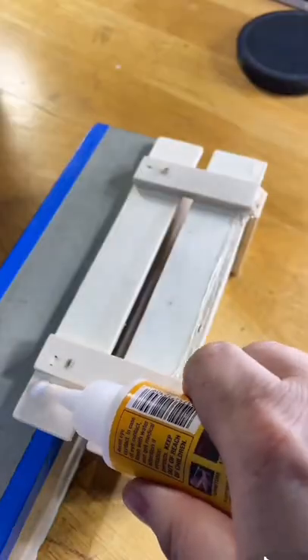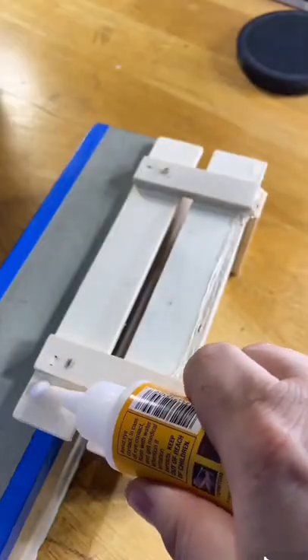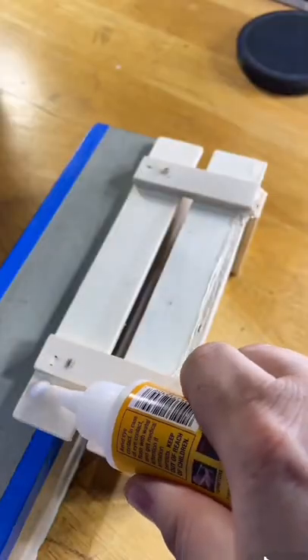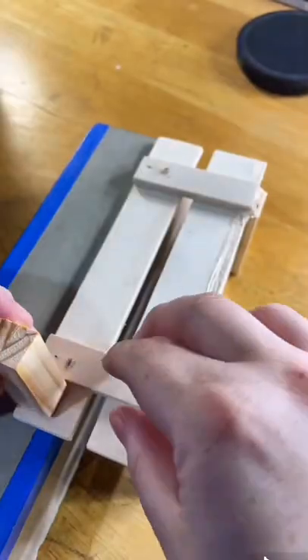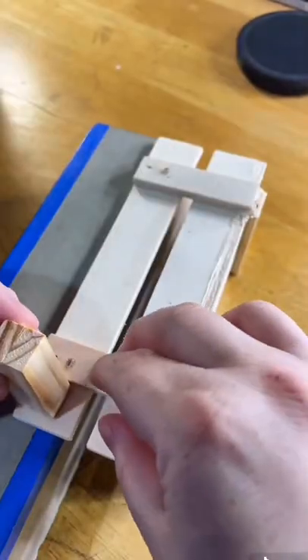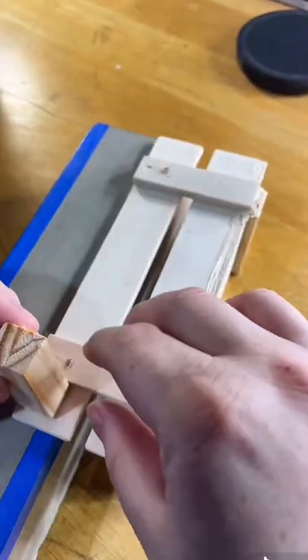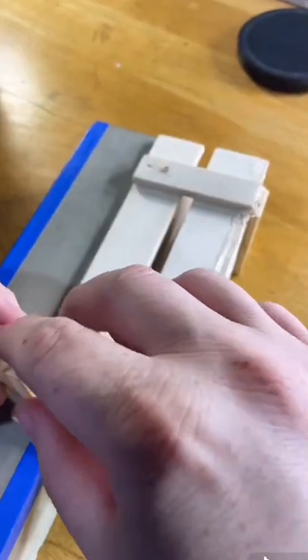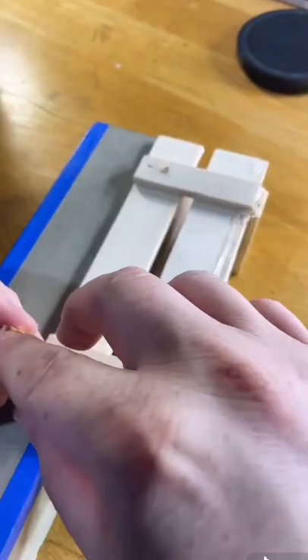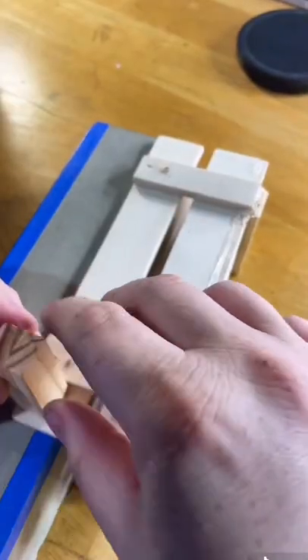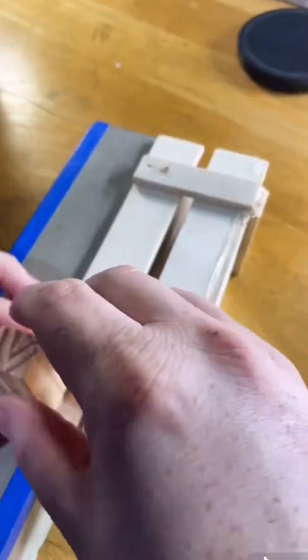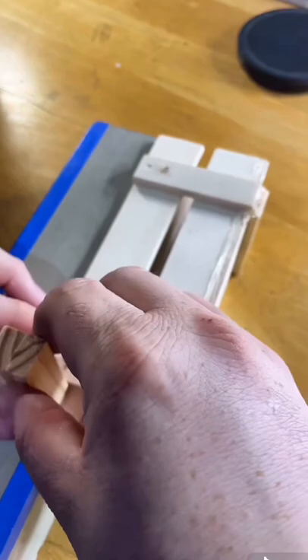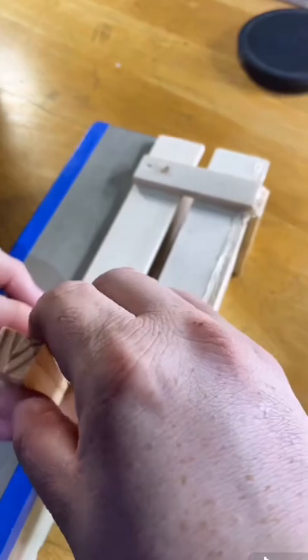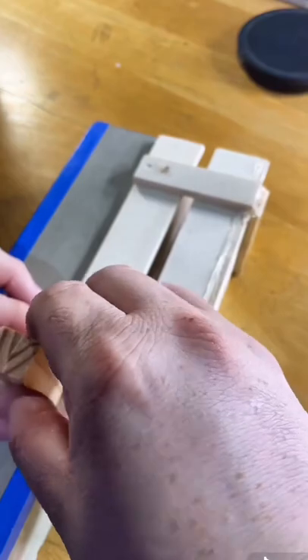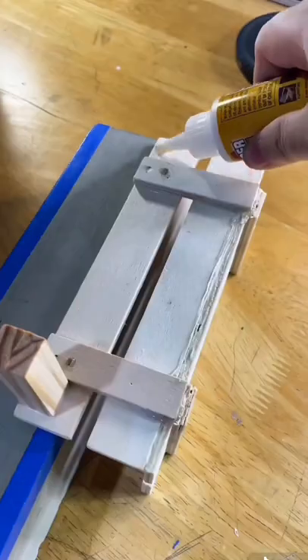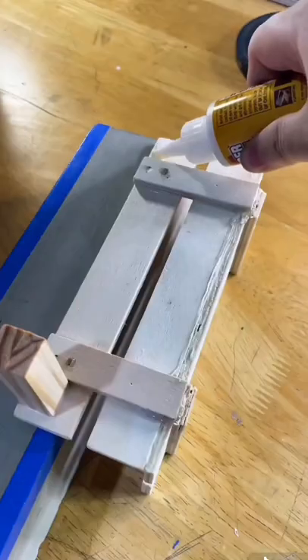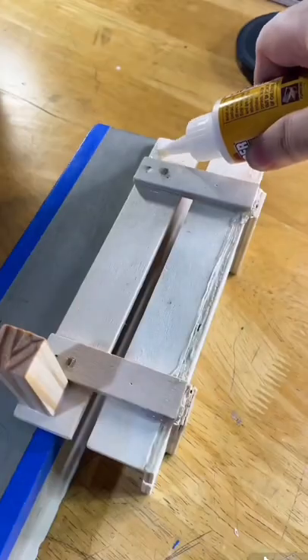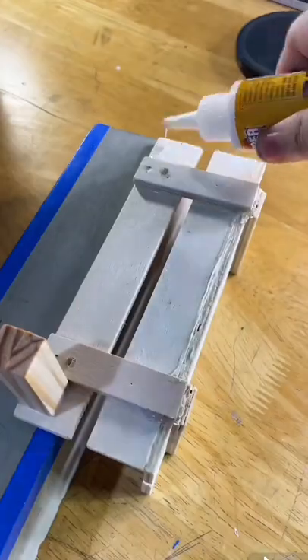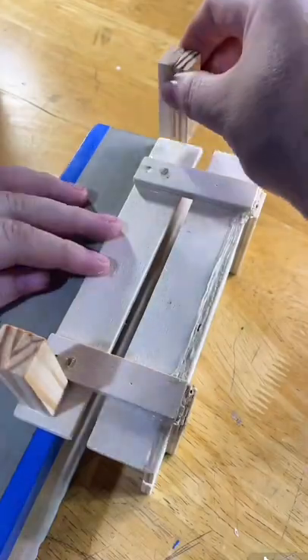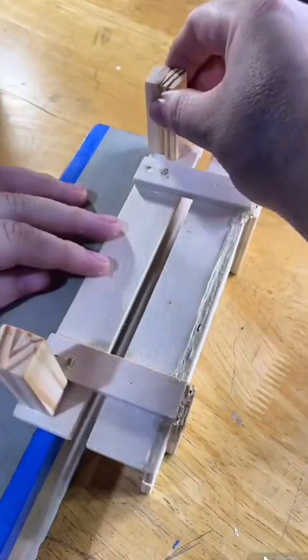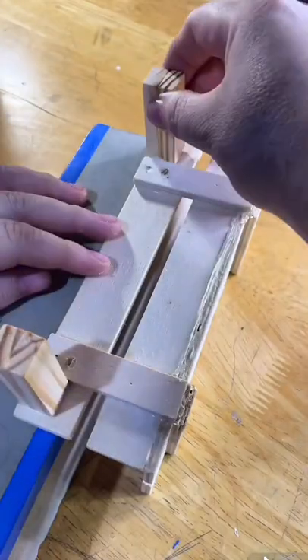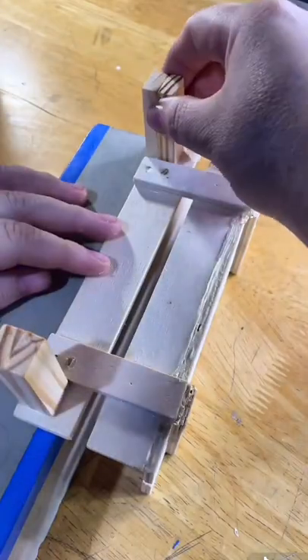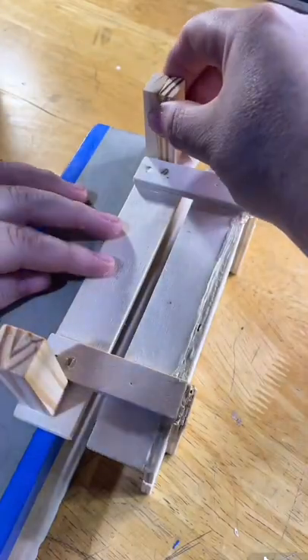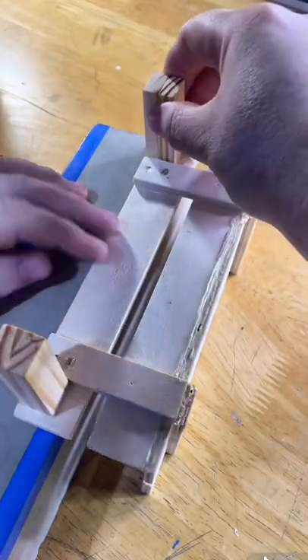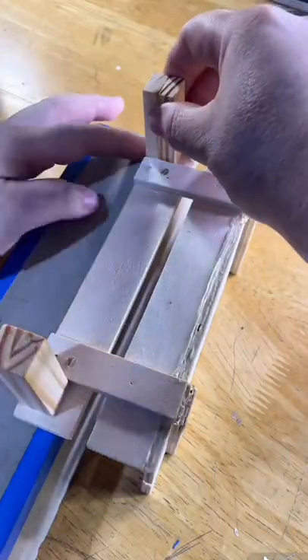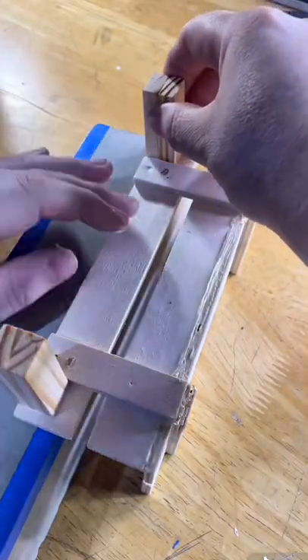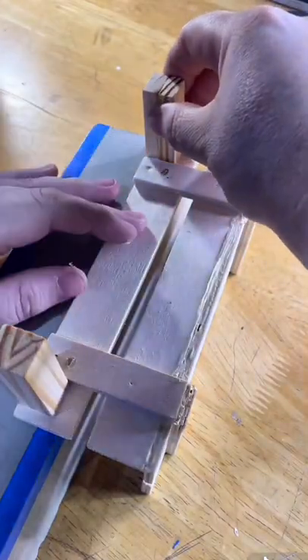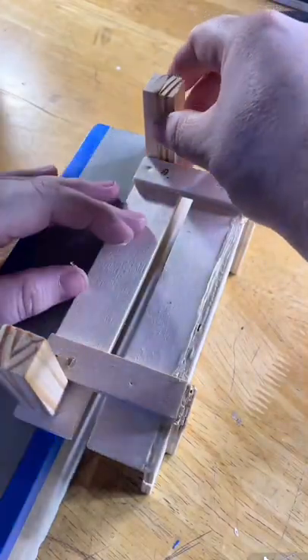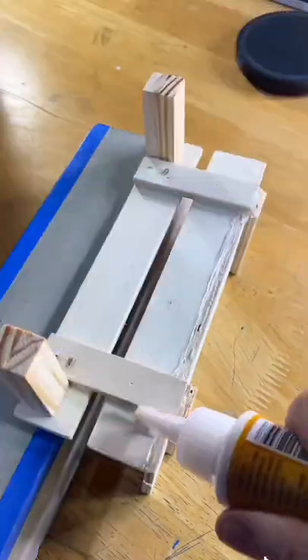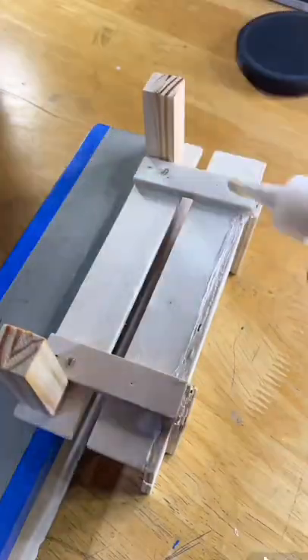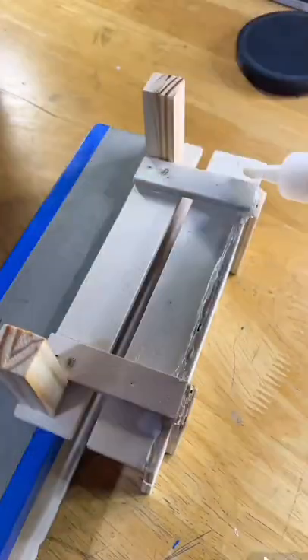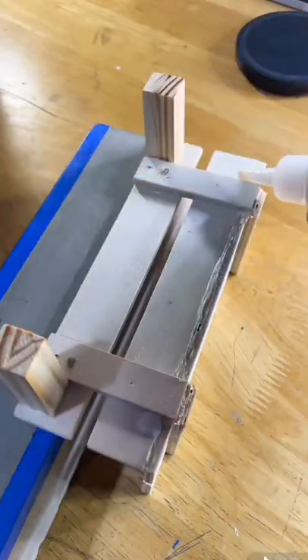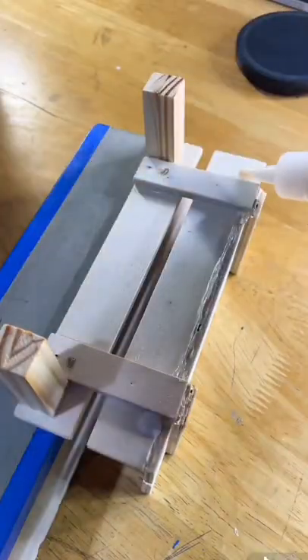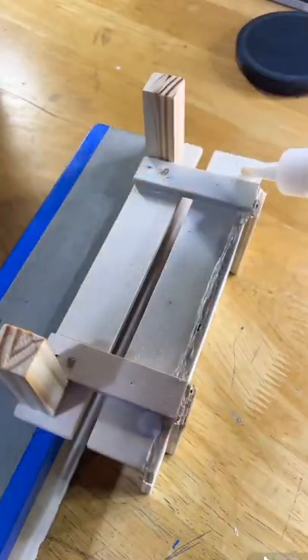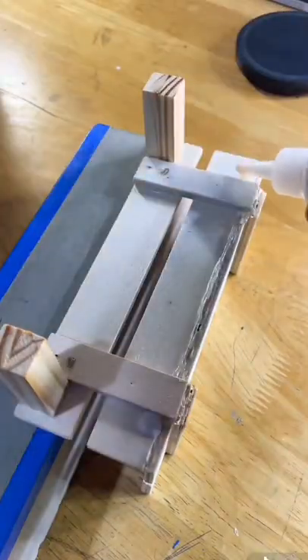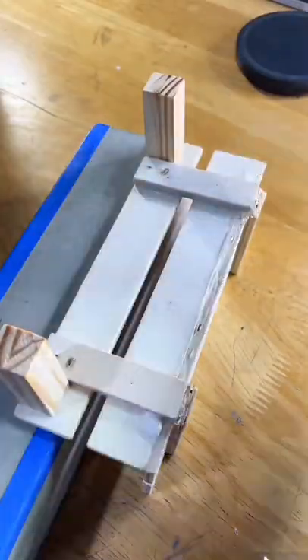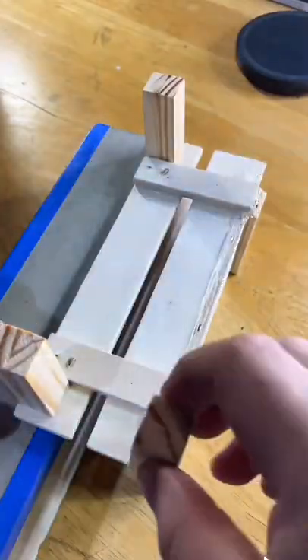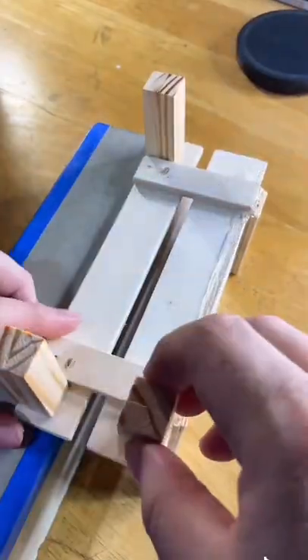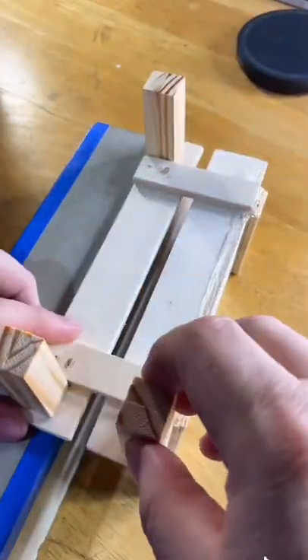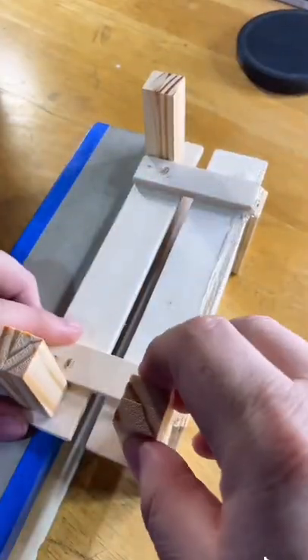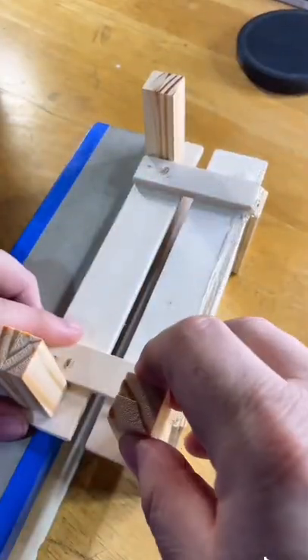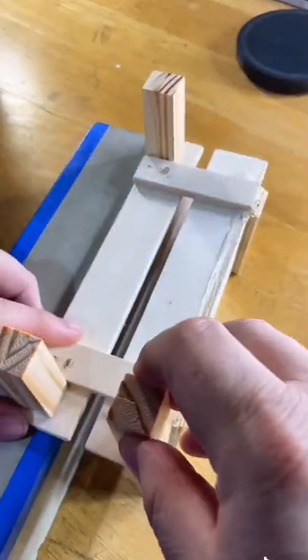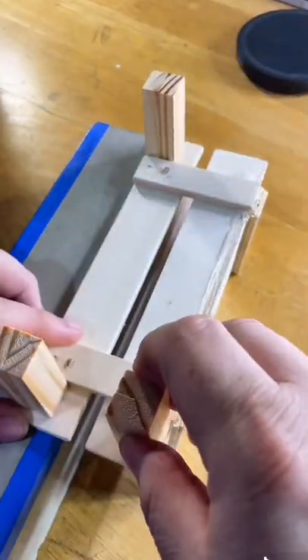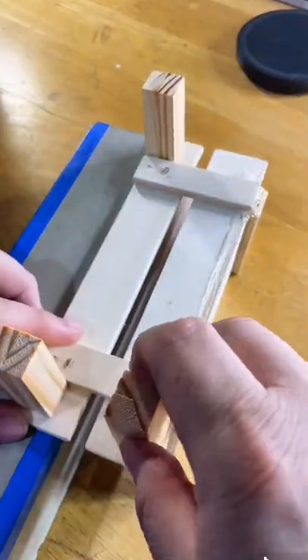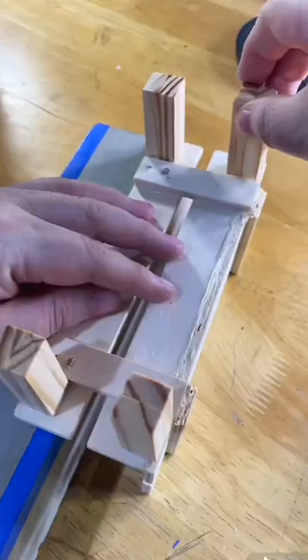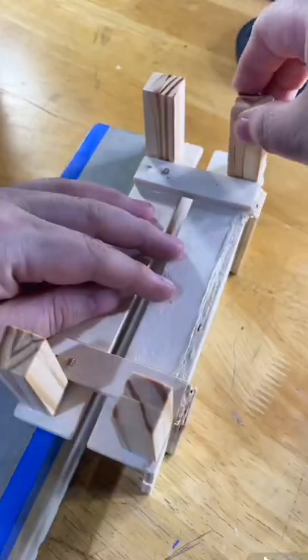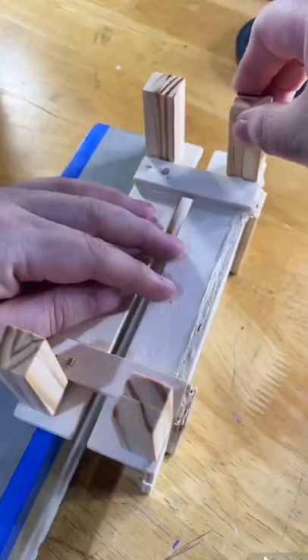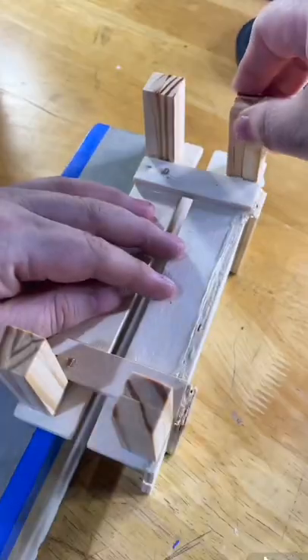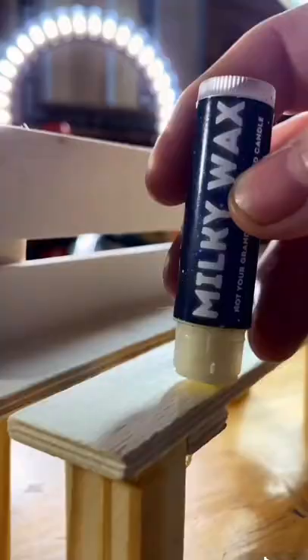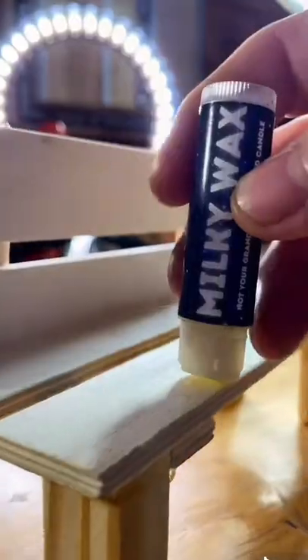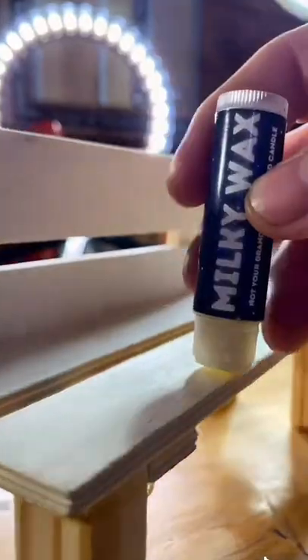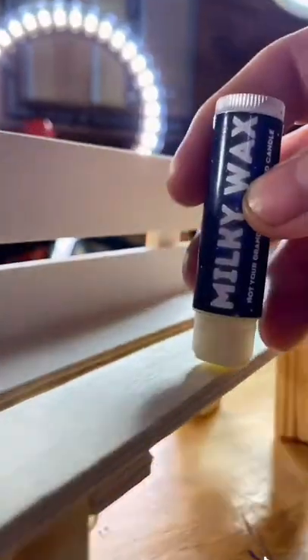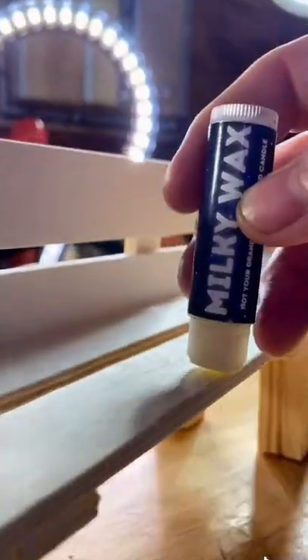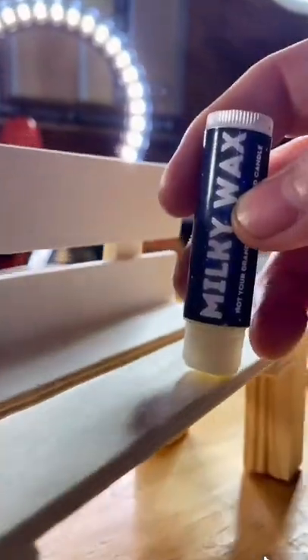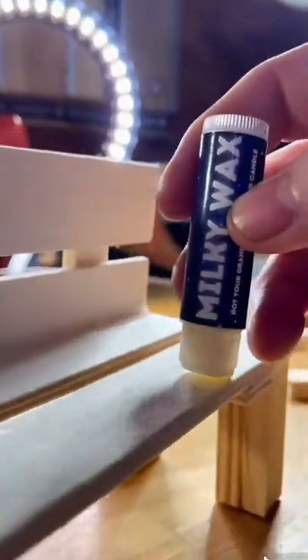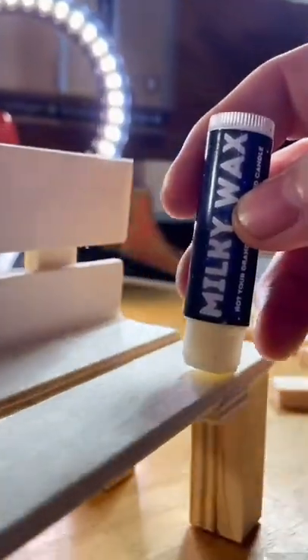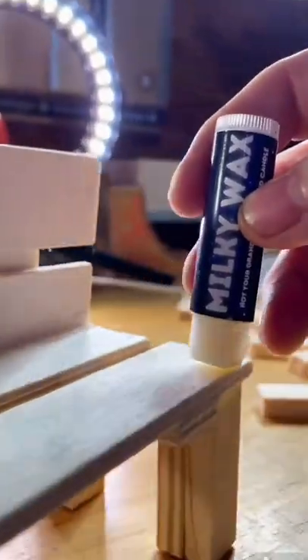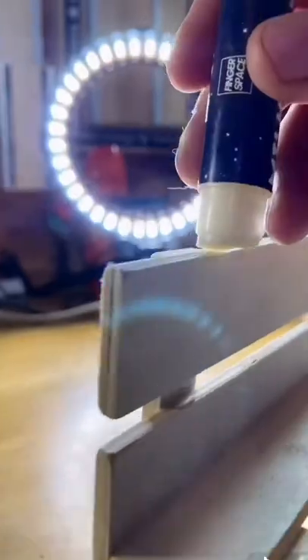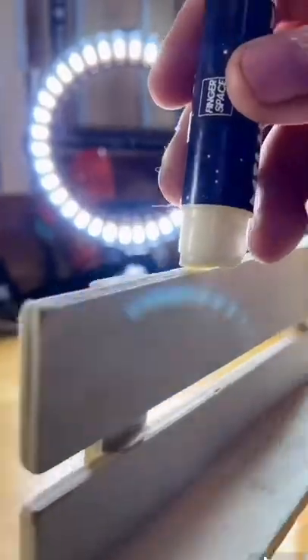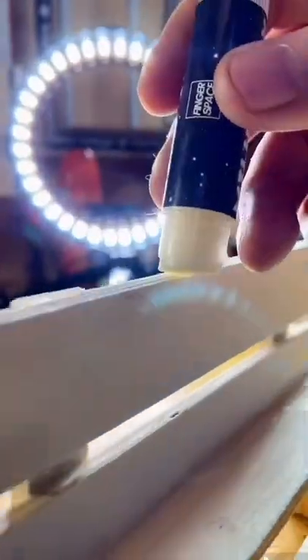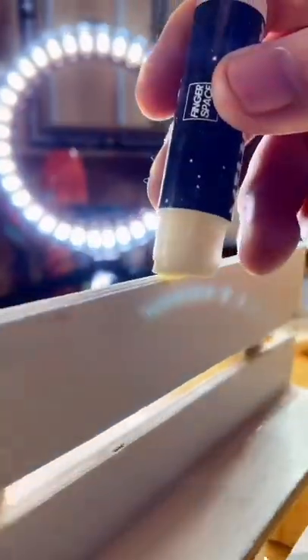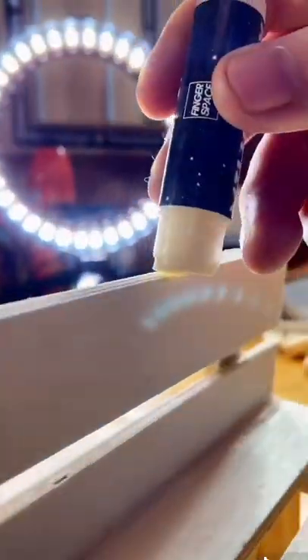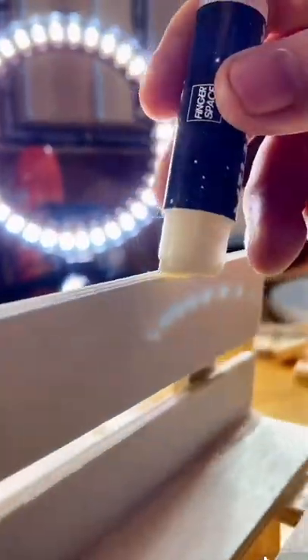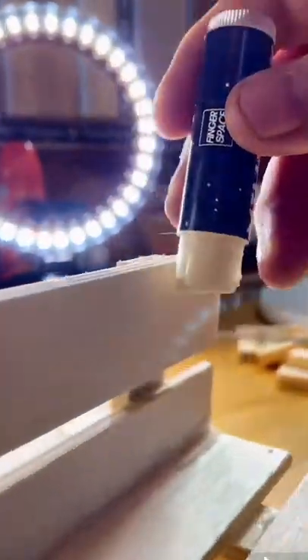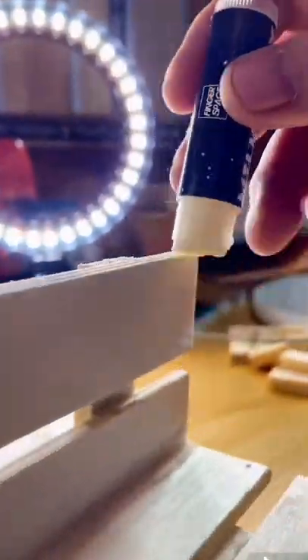Once everything is dry, we can go ahead and start gluing on the supports to the bench. And again, don't rush the process — if the glue is not completely dry, your bench will fall apart when you try and set it.